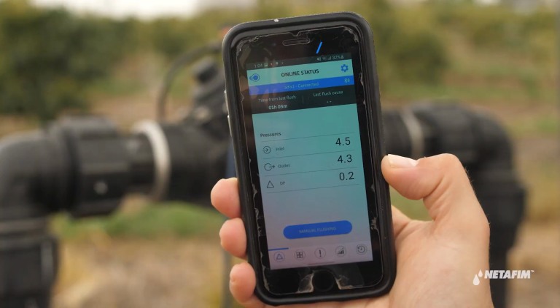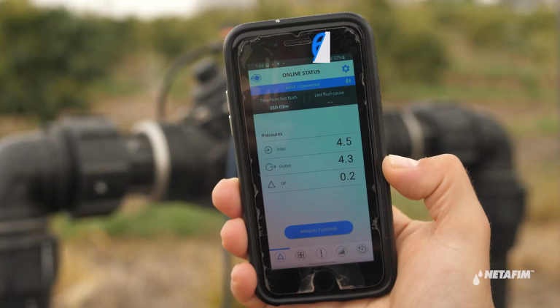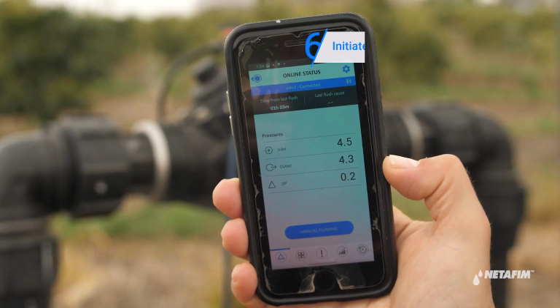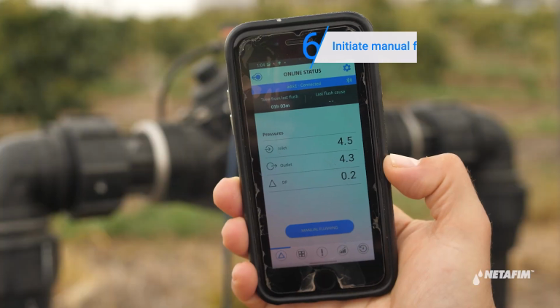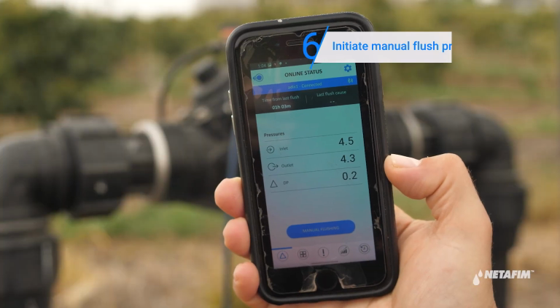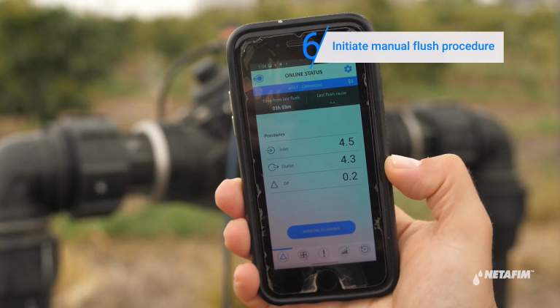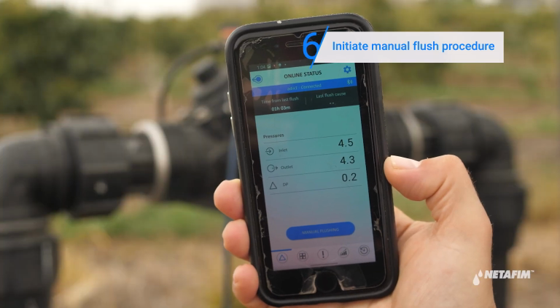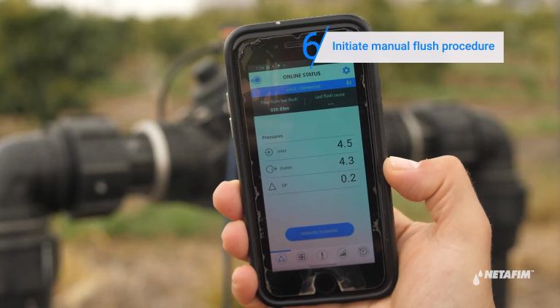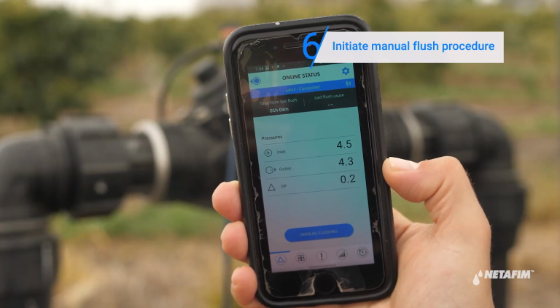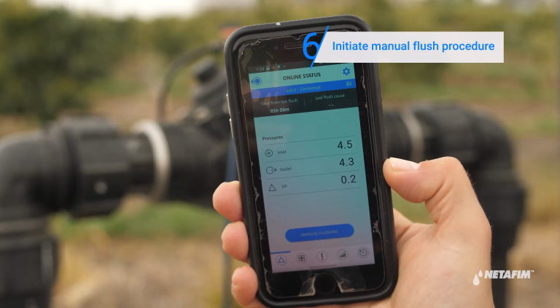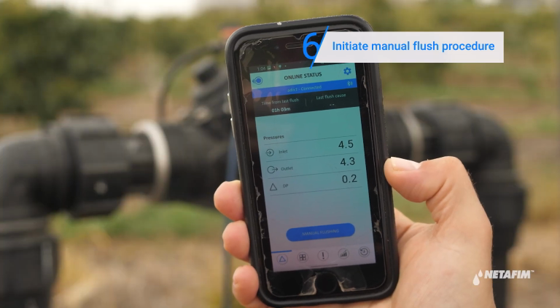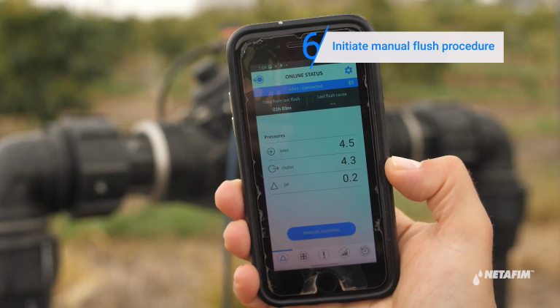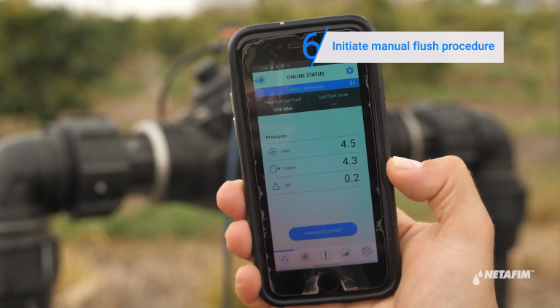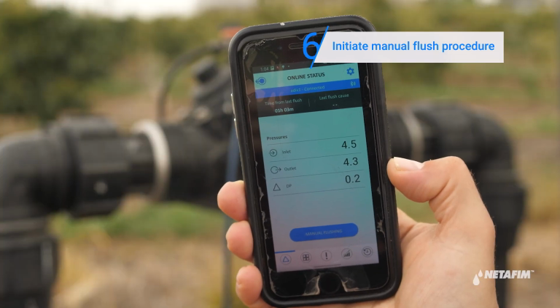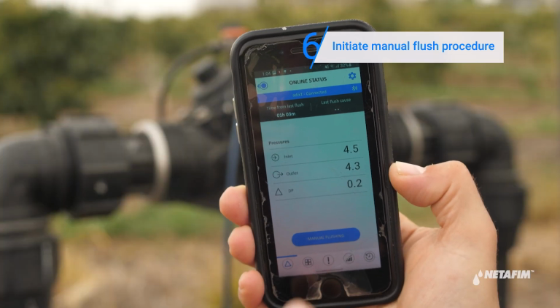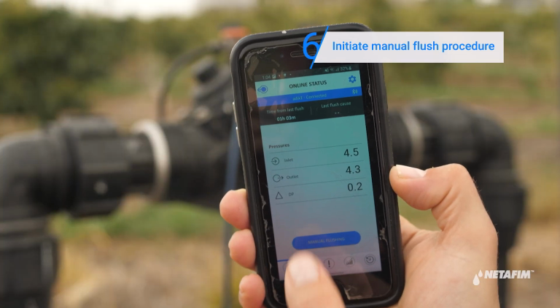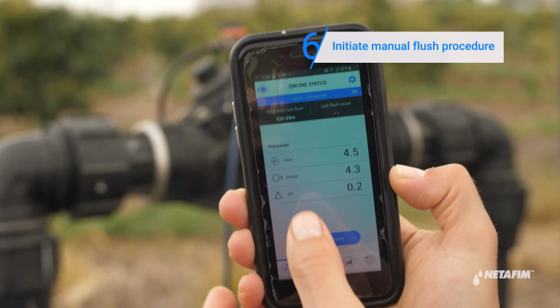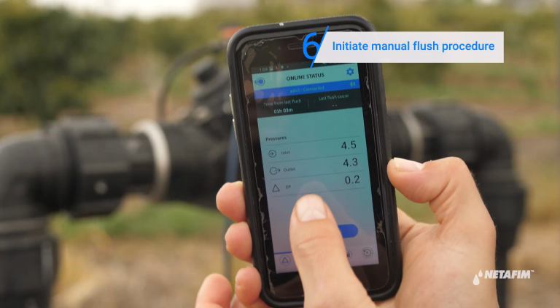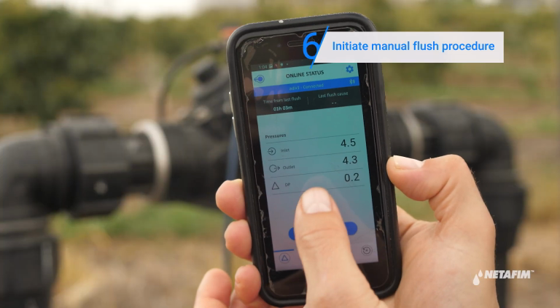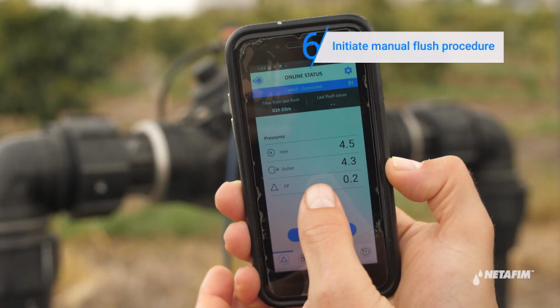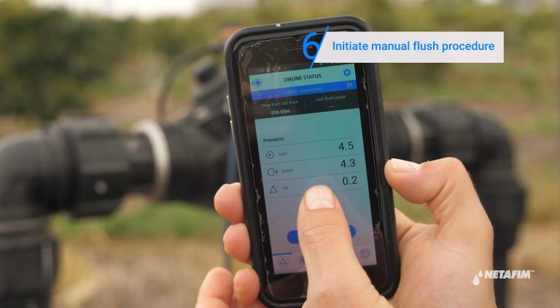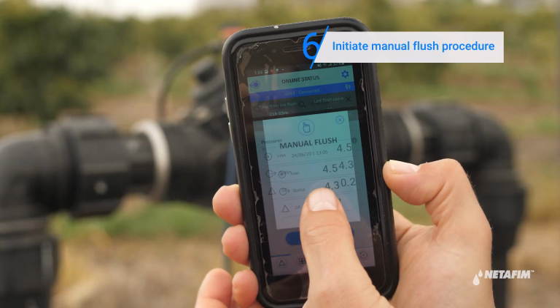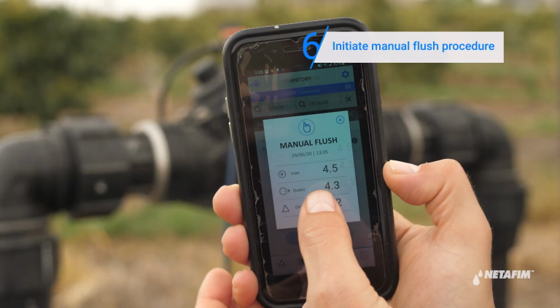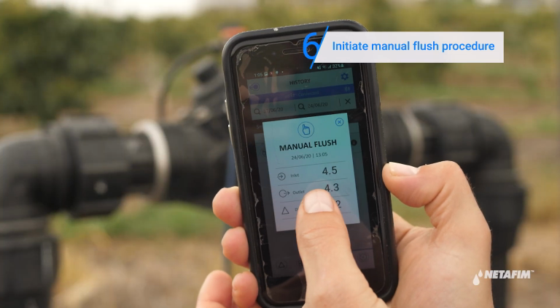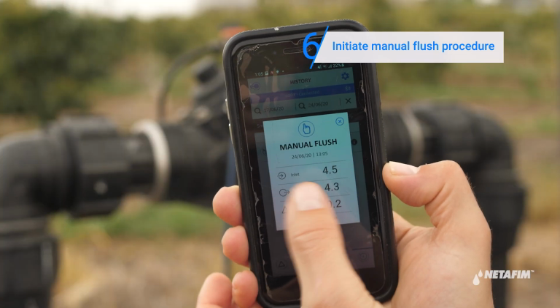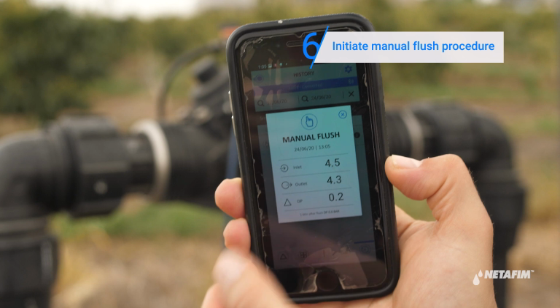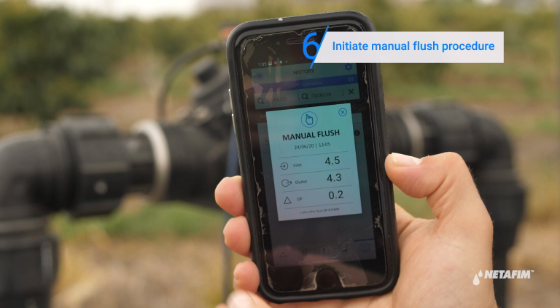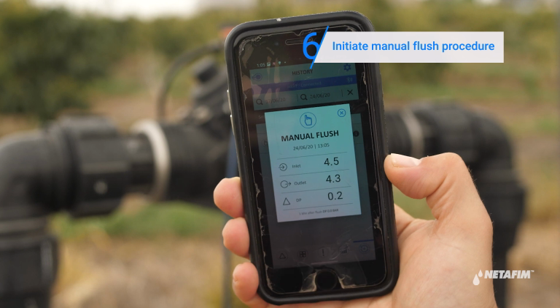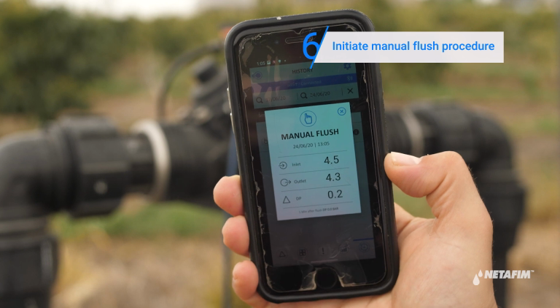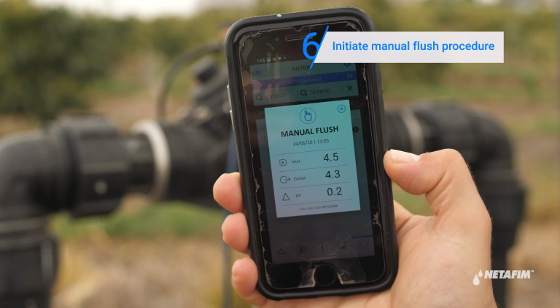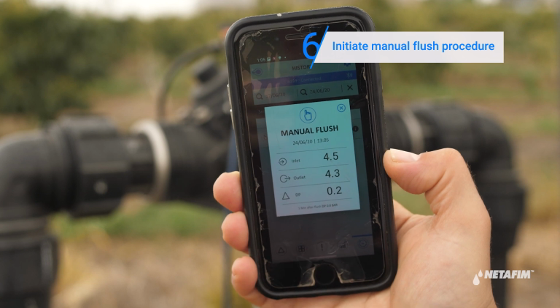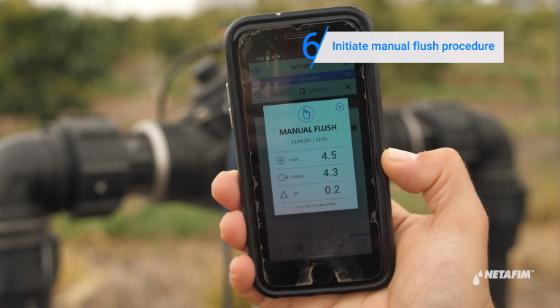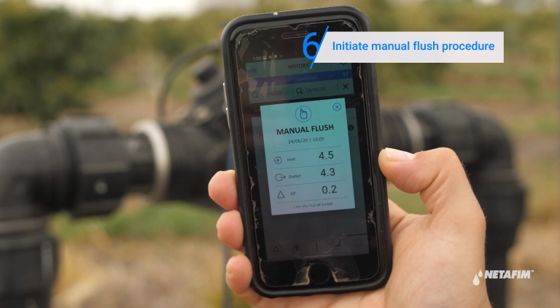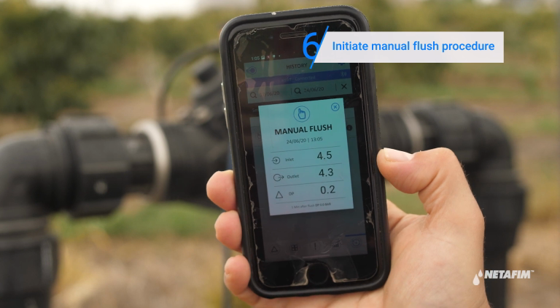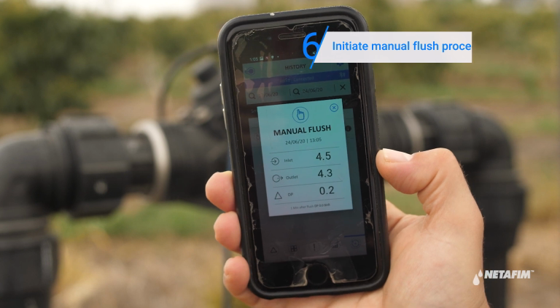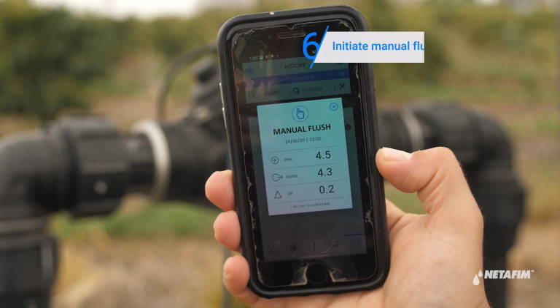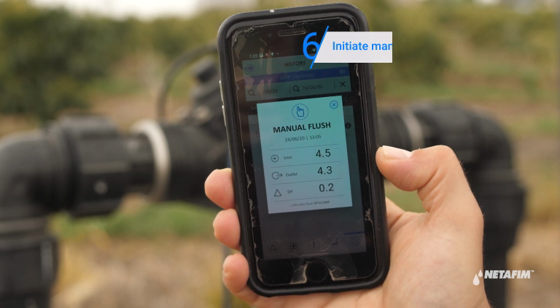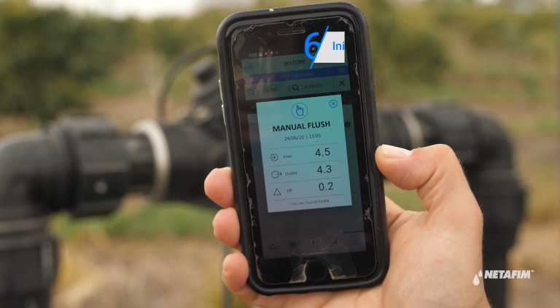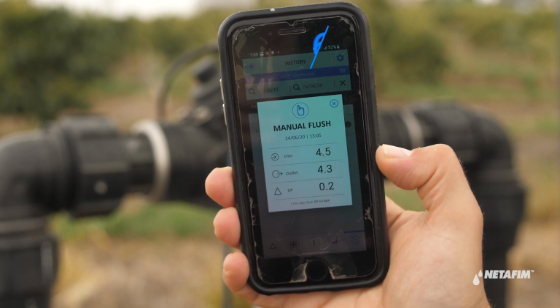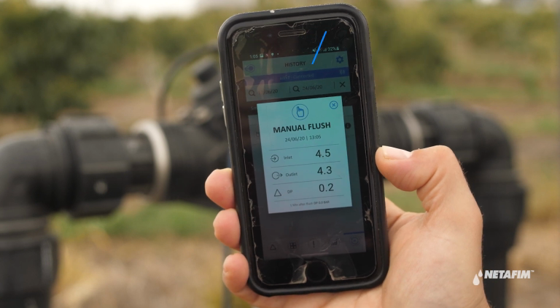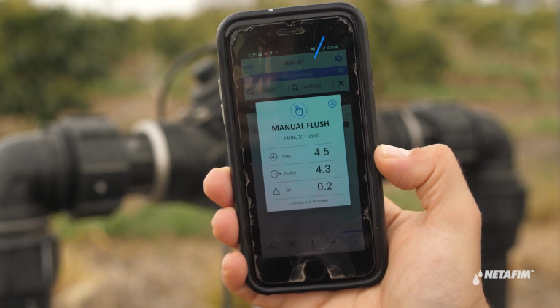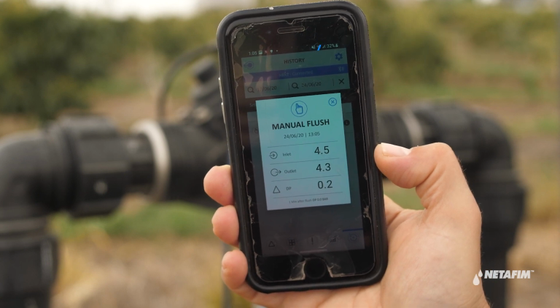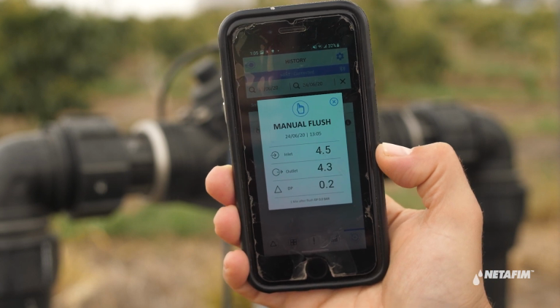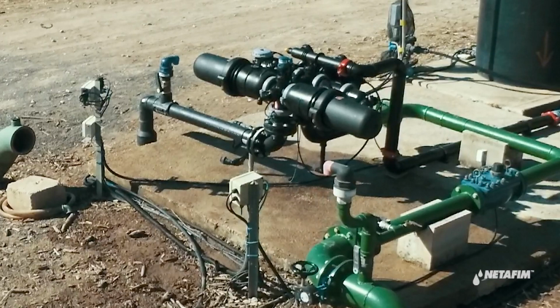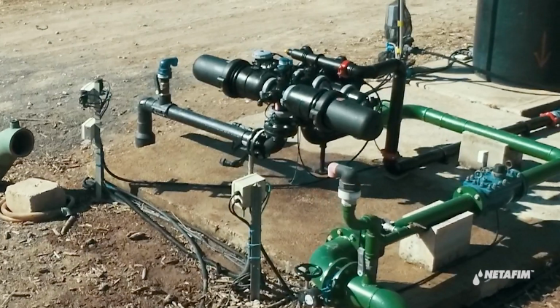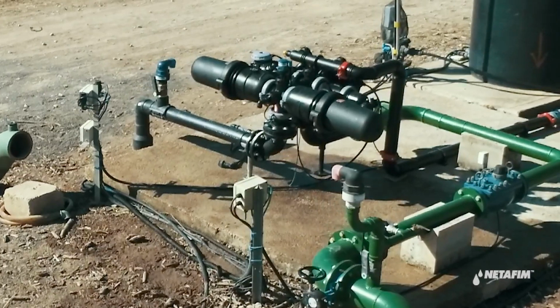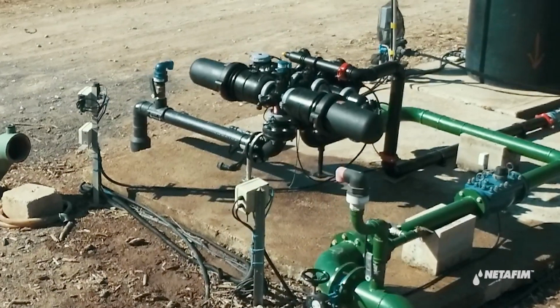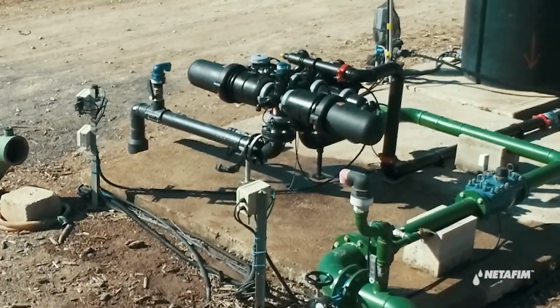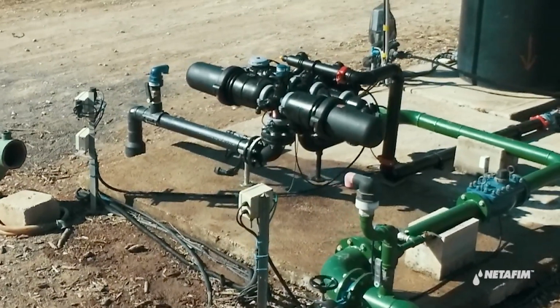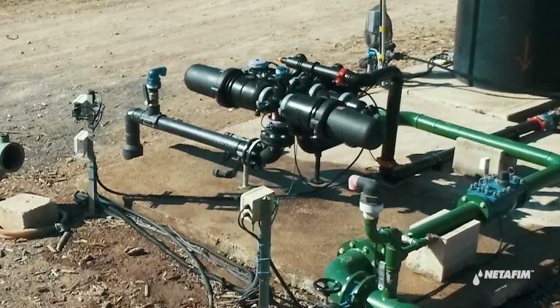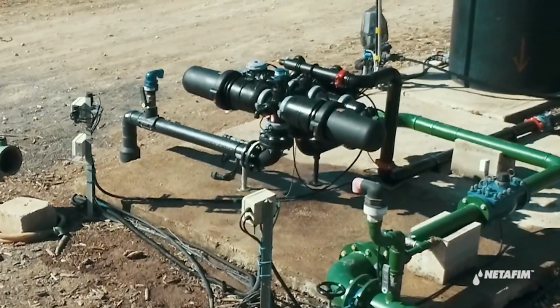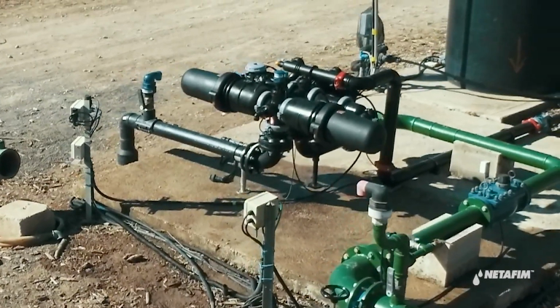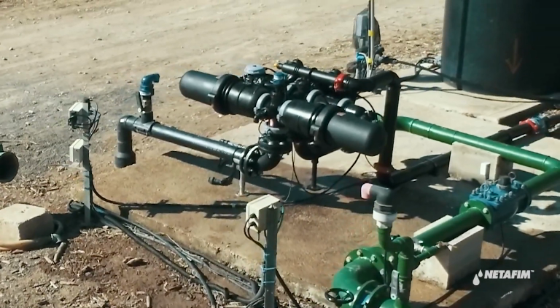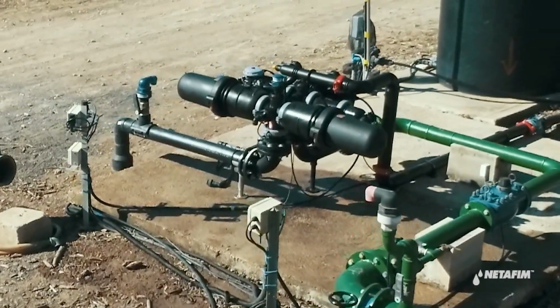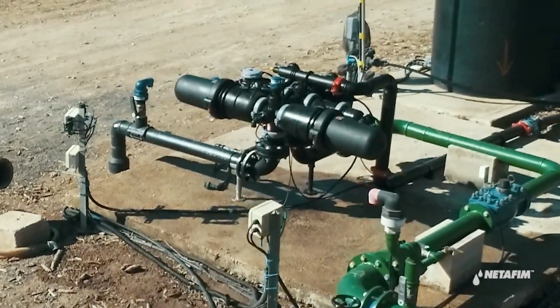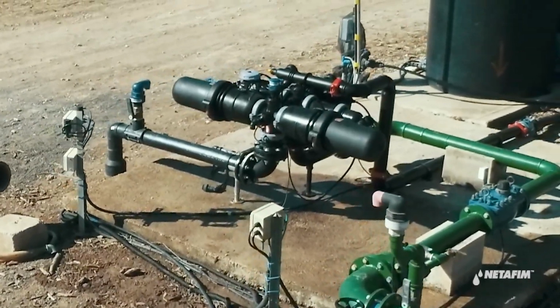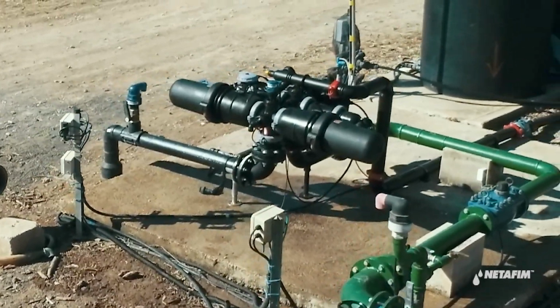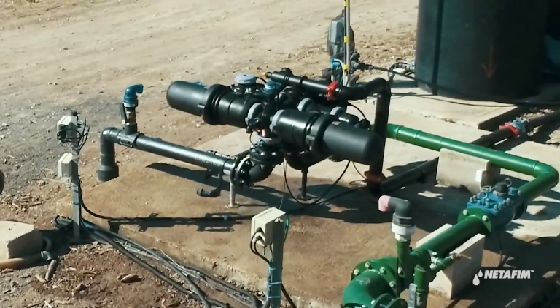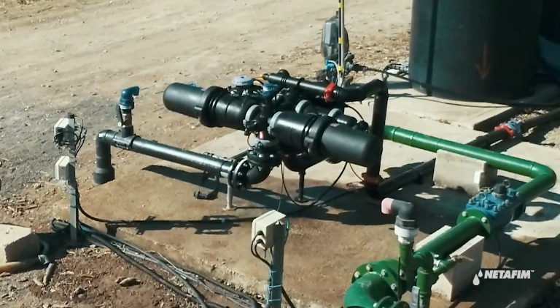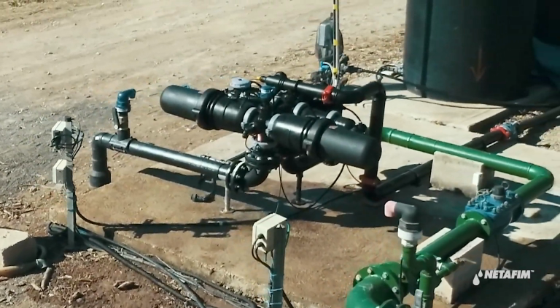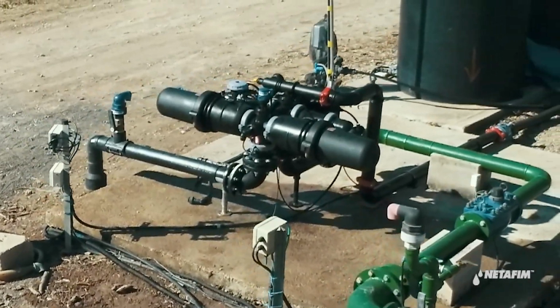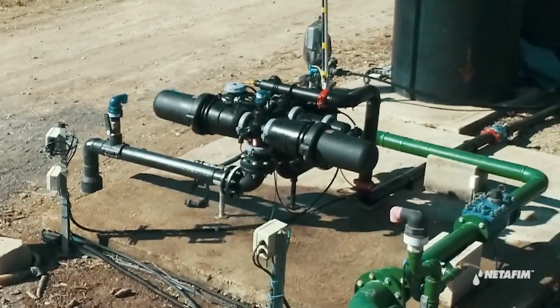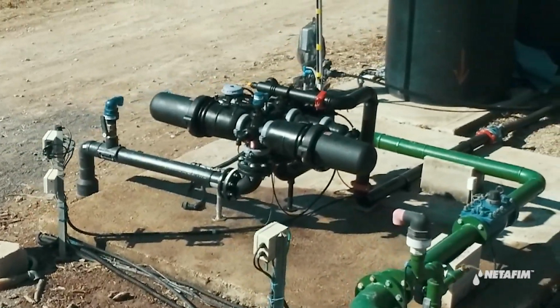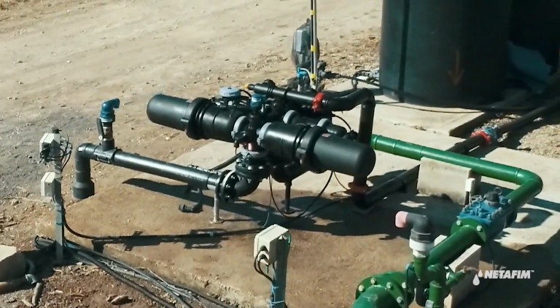Finally, initiate a manual flush procedure. Your system is now ready for operation.